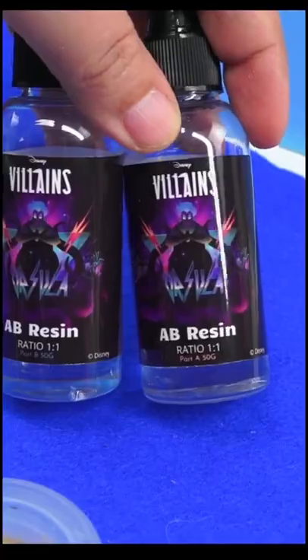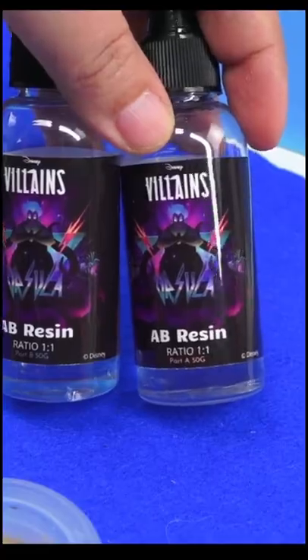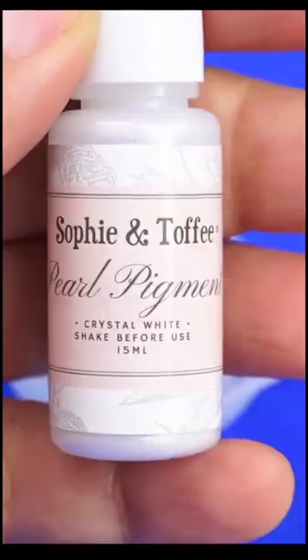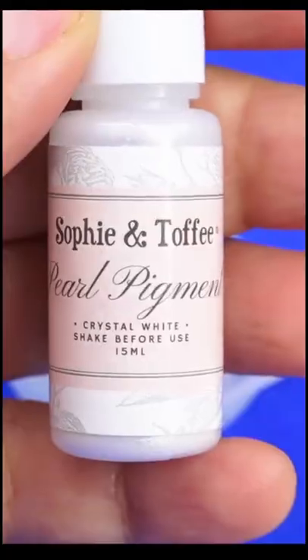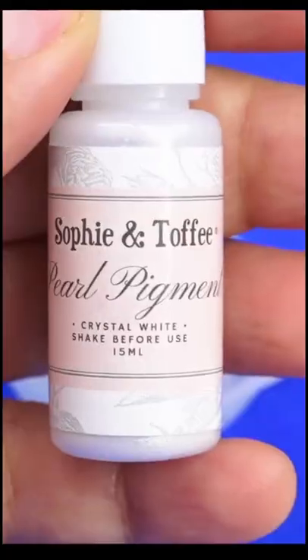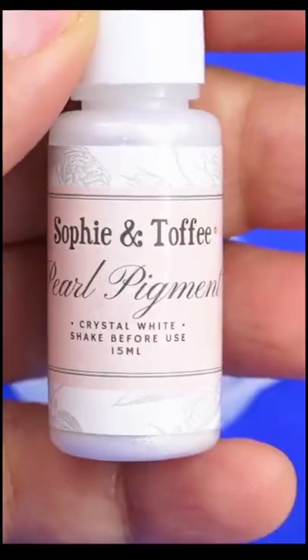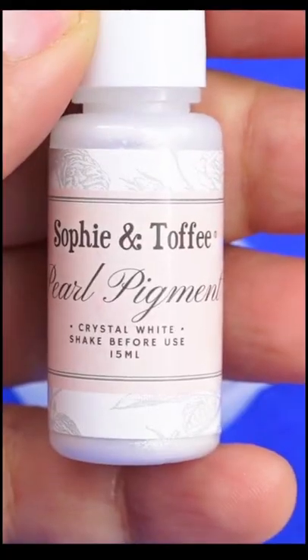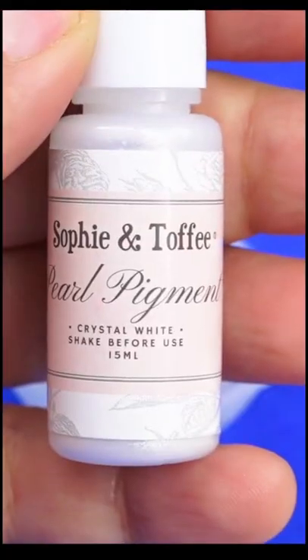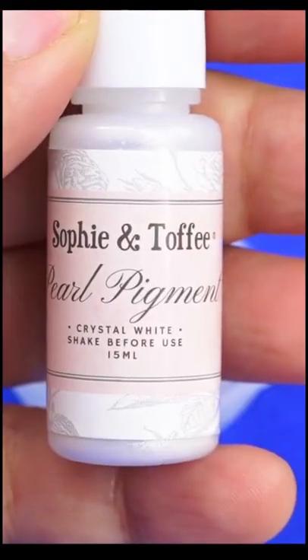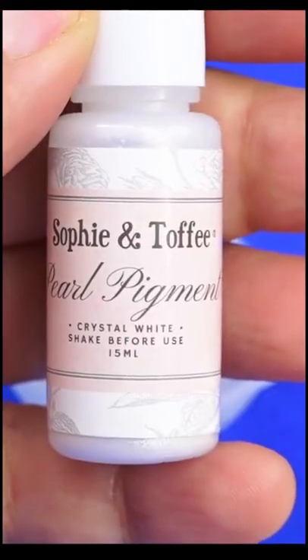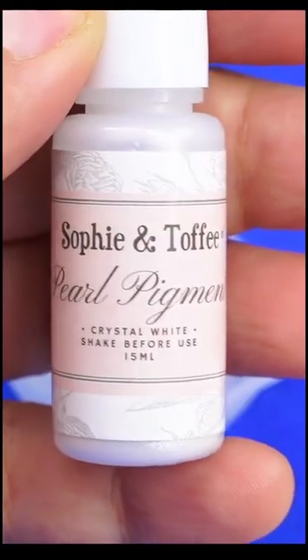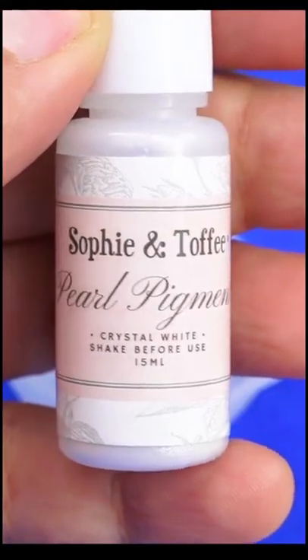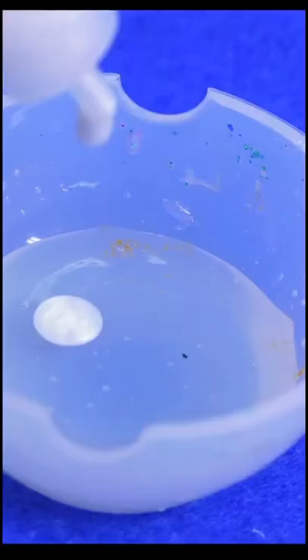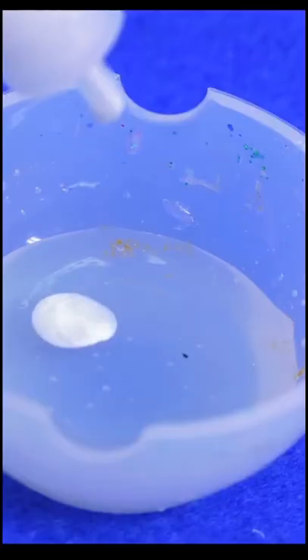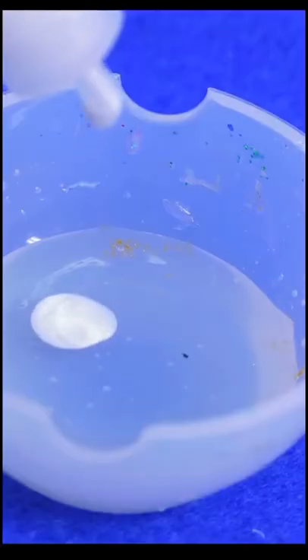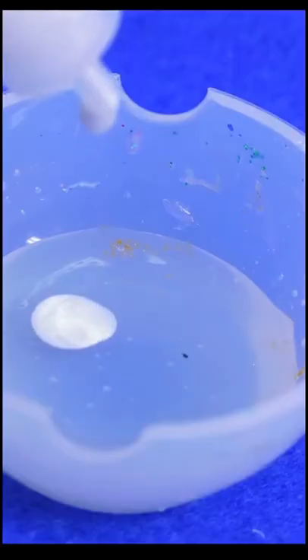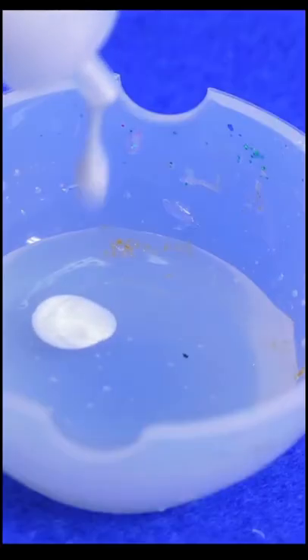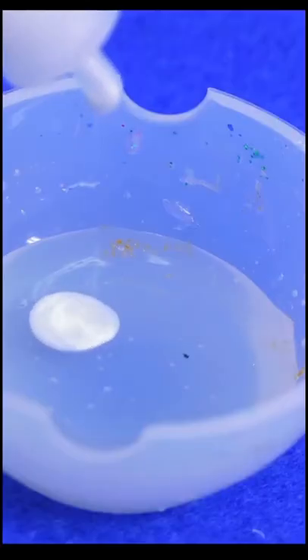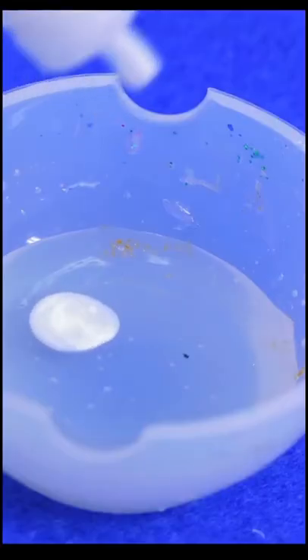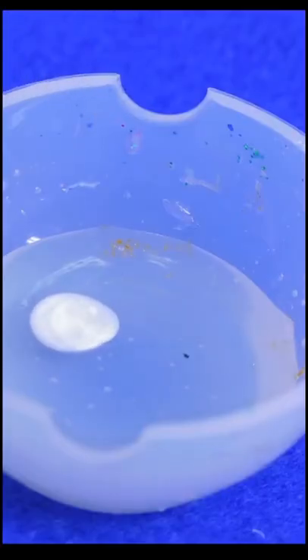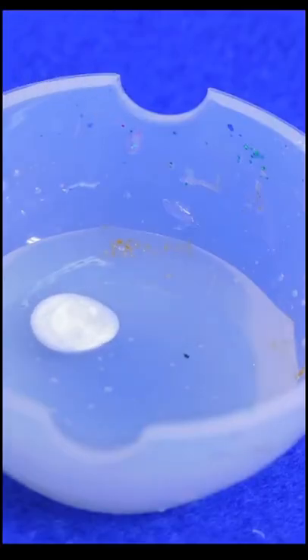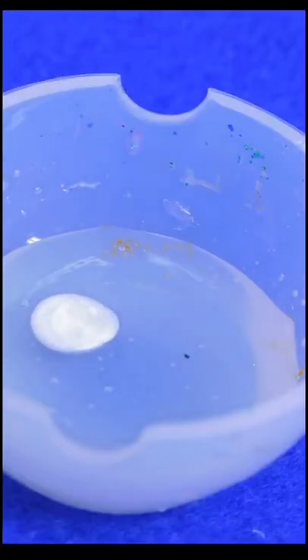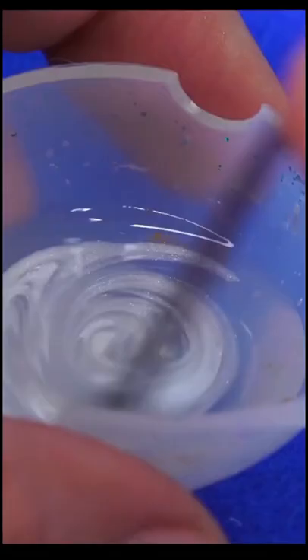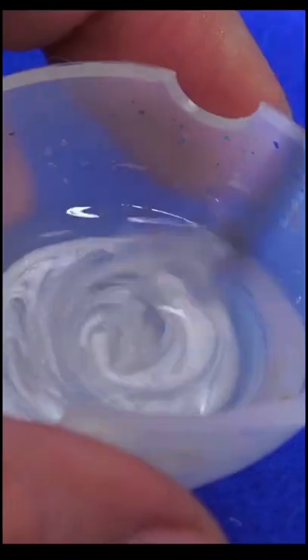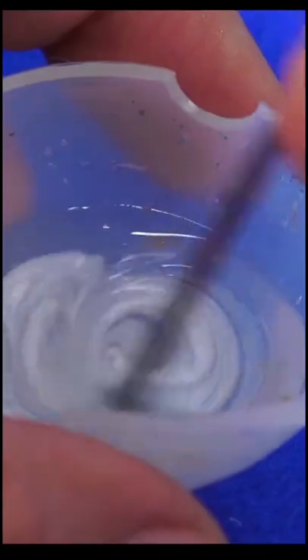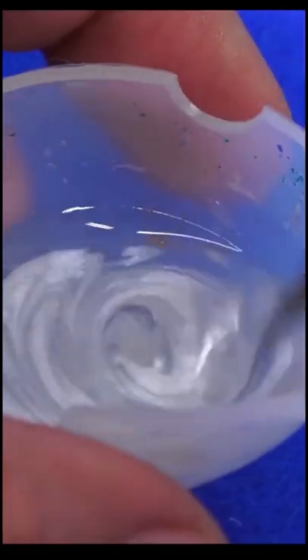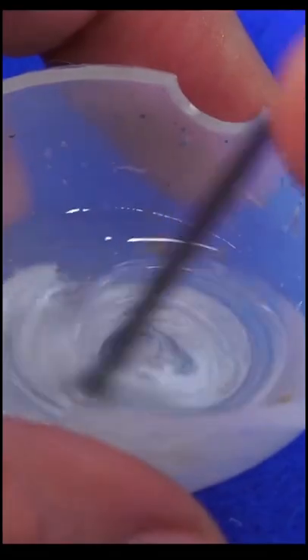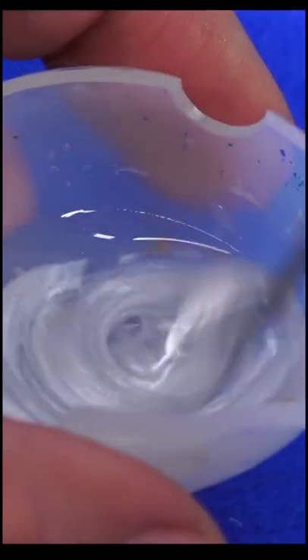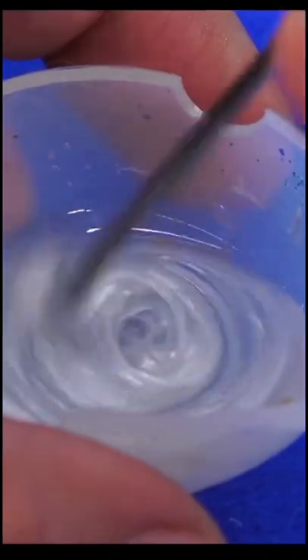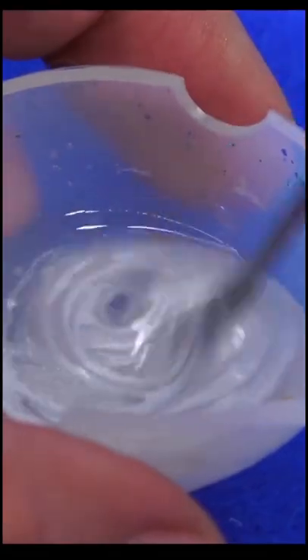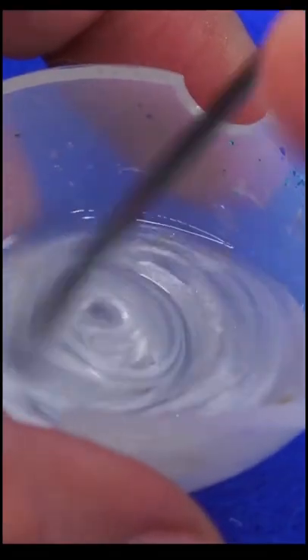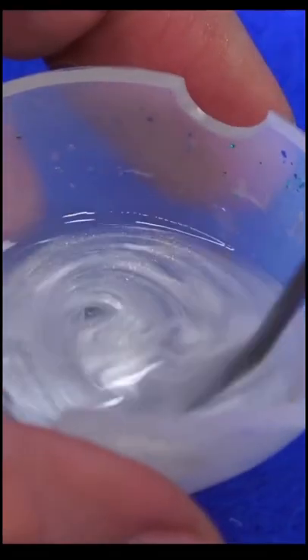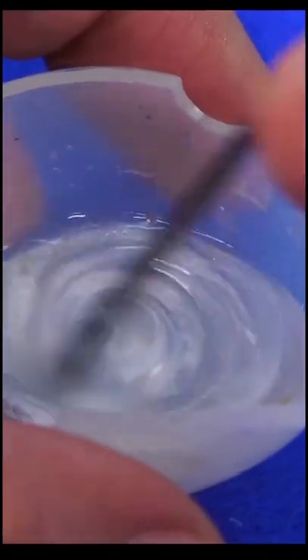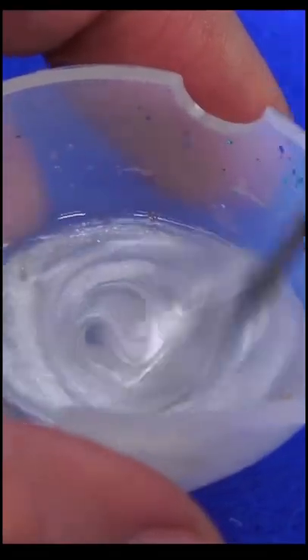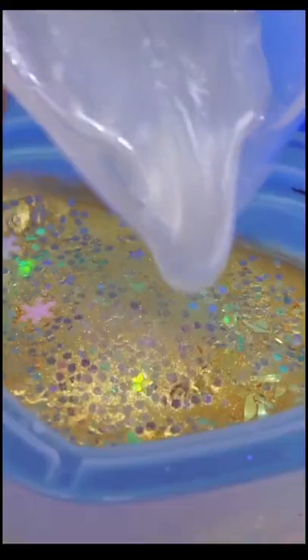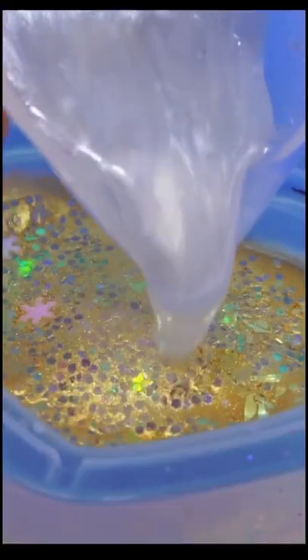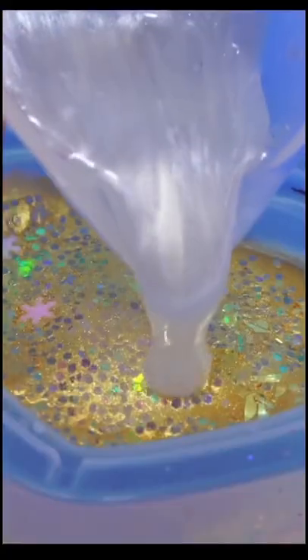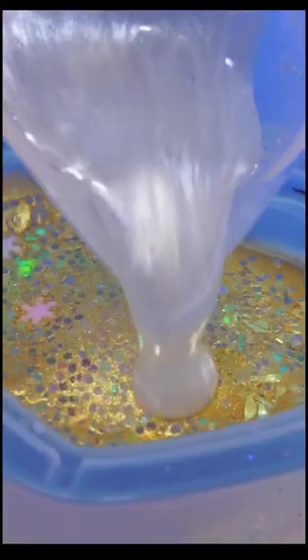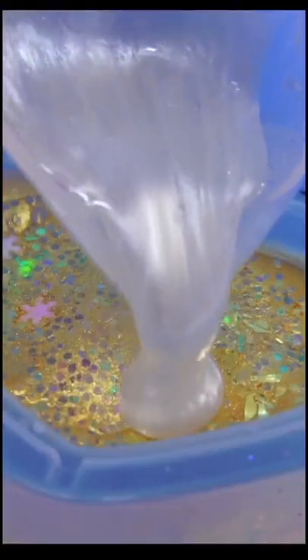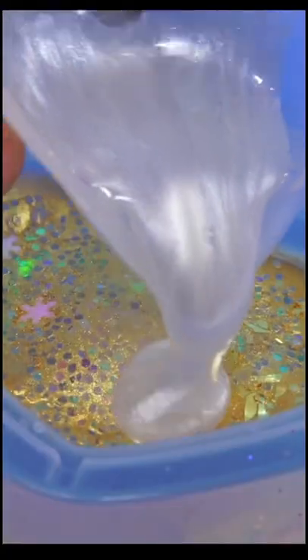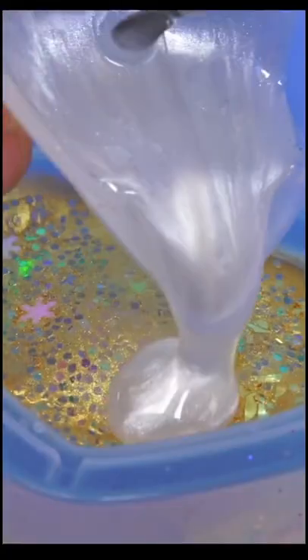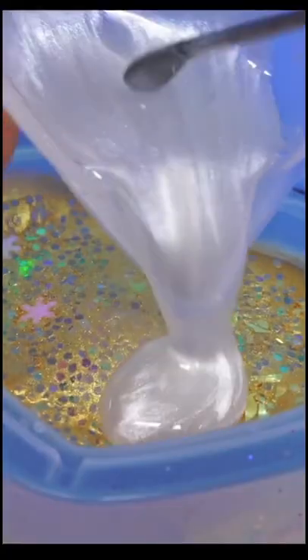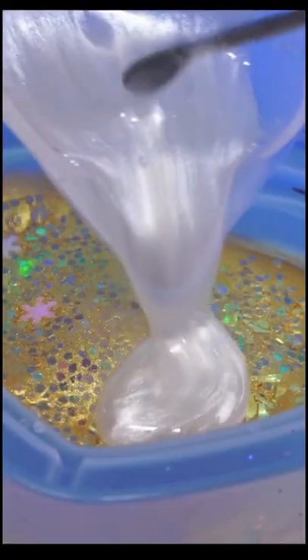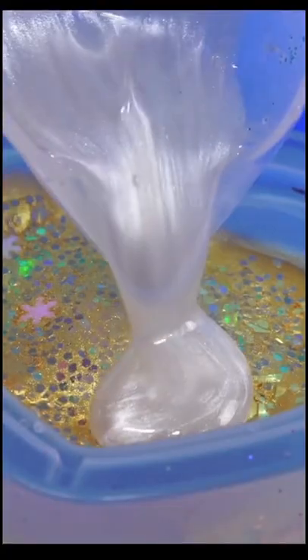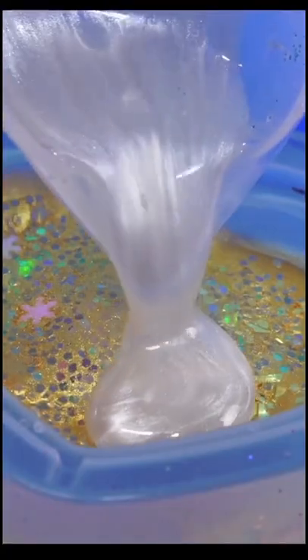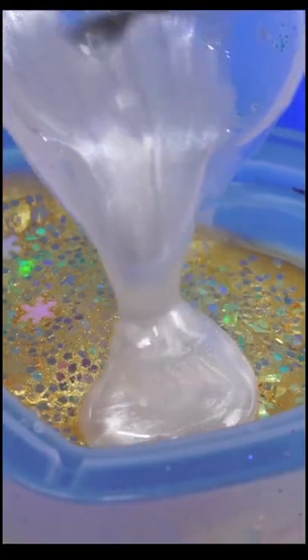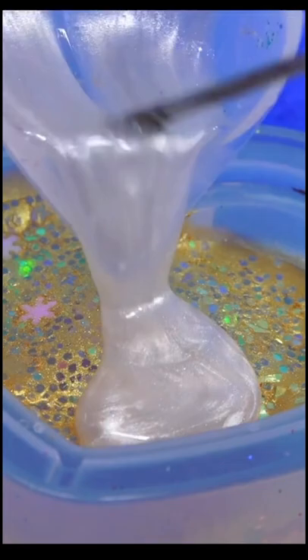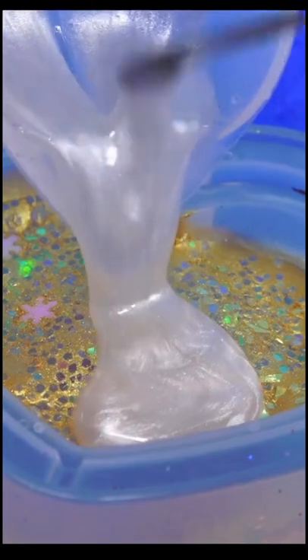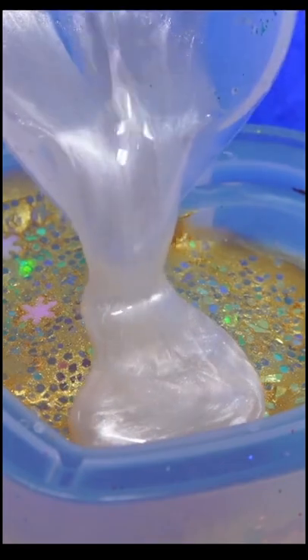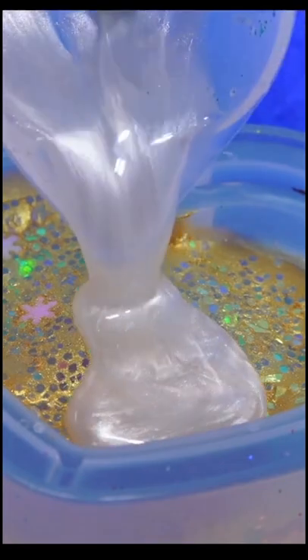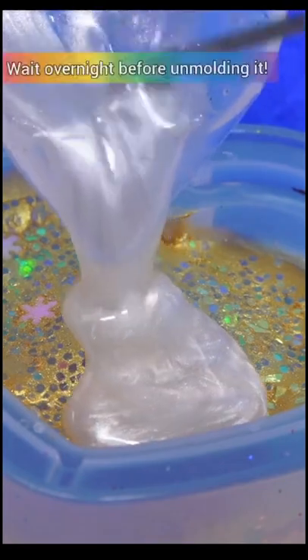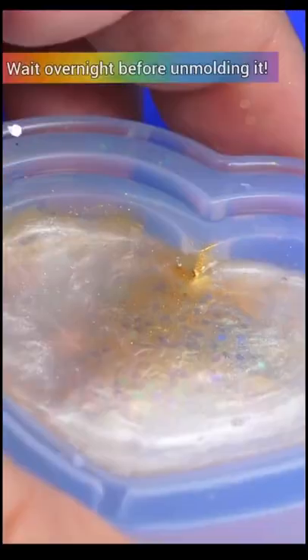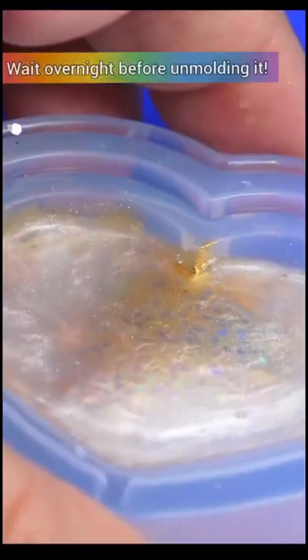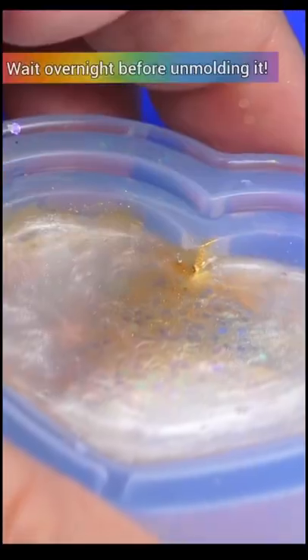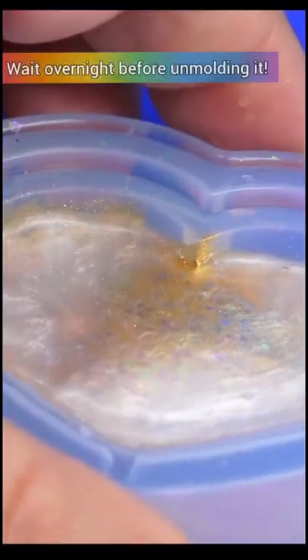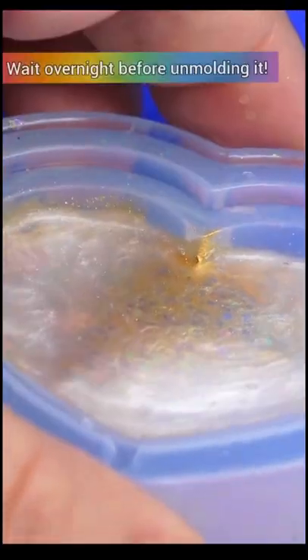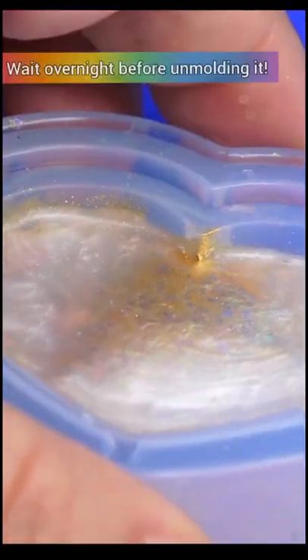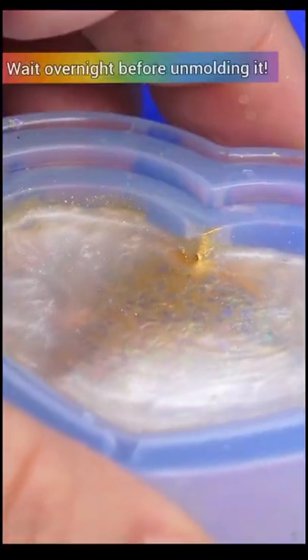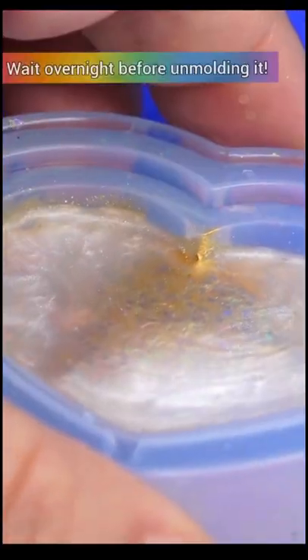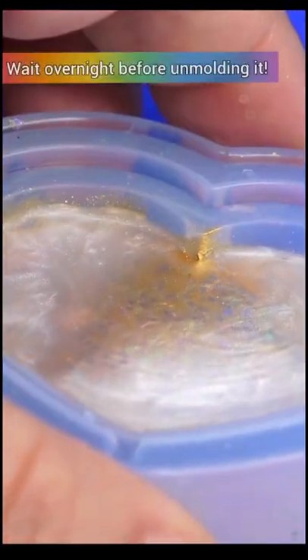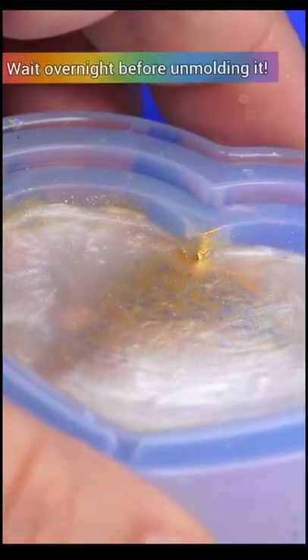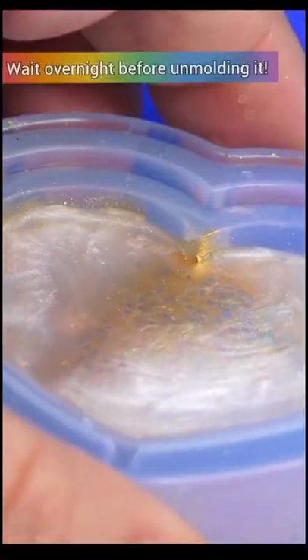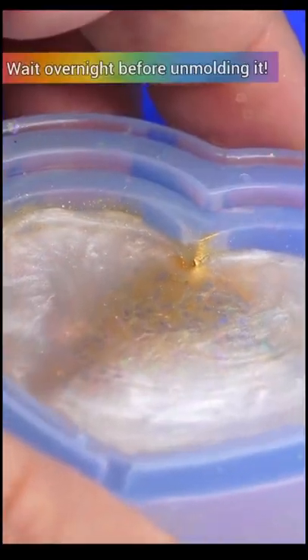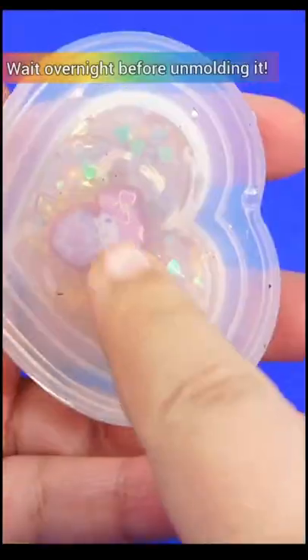Then you're going to mix your resin again, add some pigment — acrylic paint works too — and put it in the back so that our backing is even.